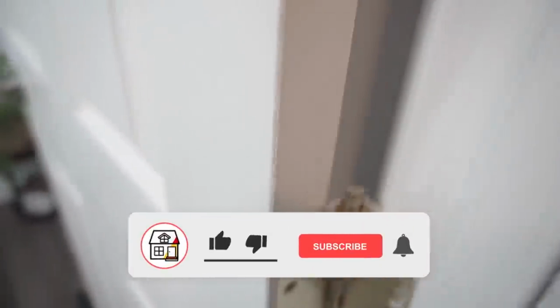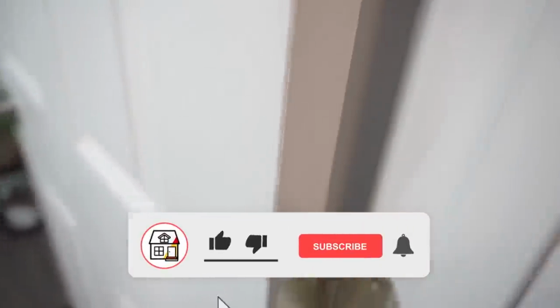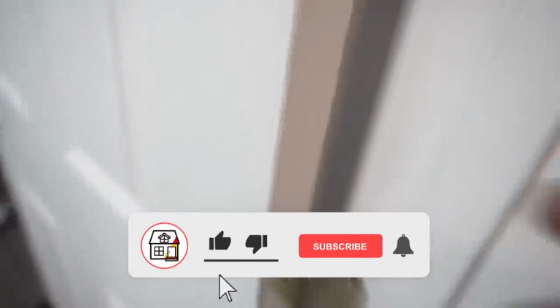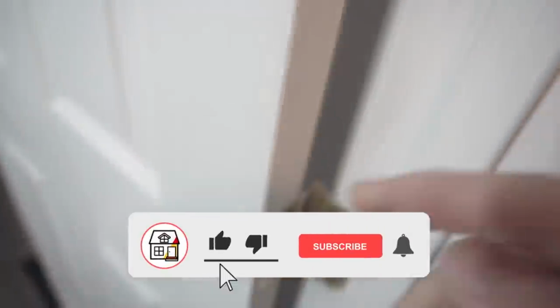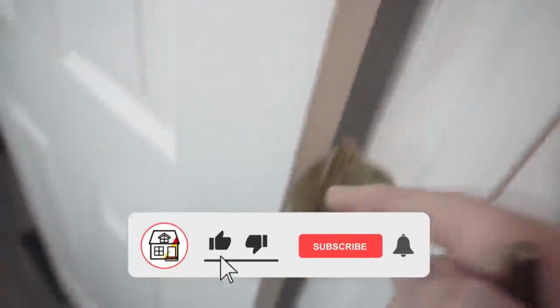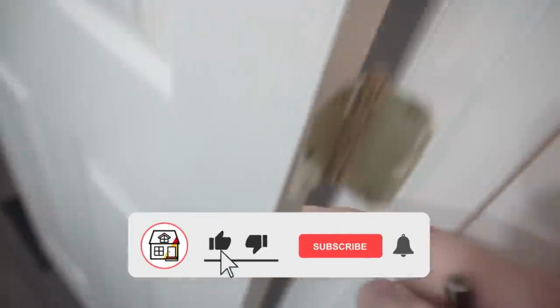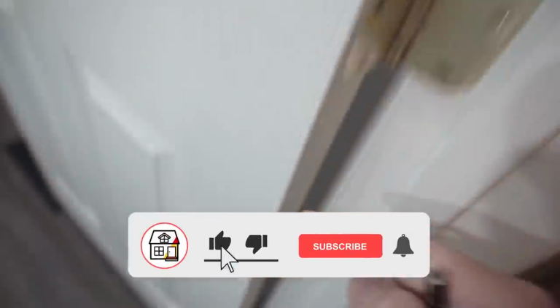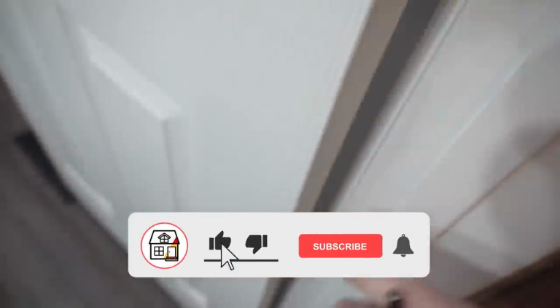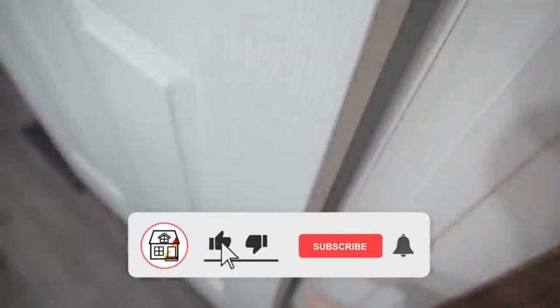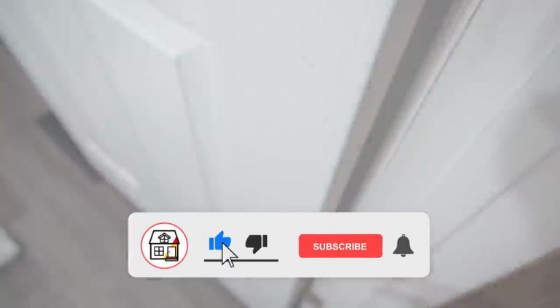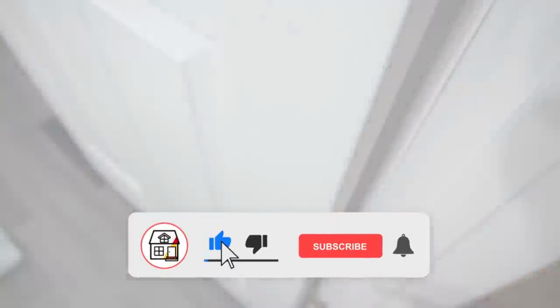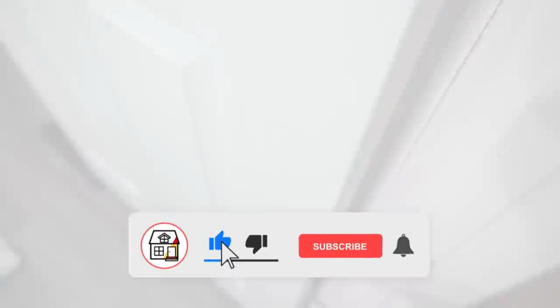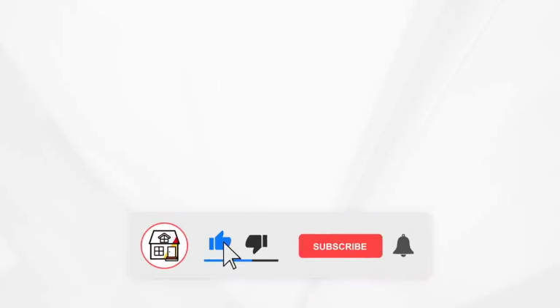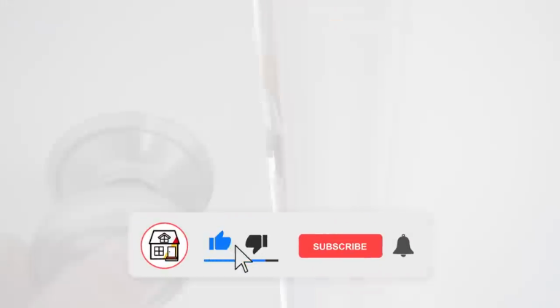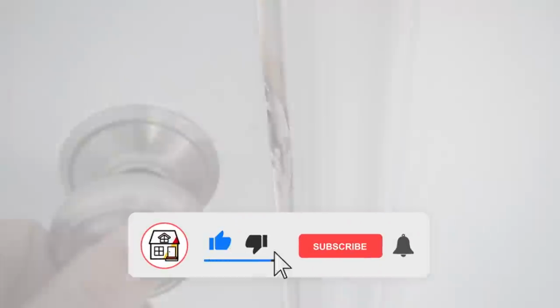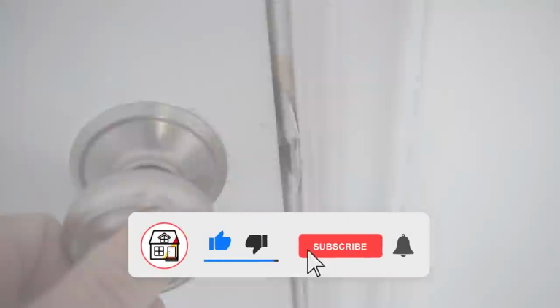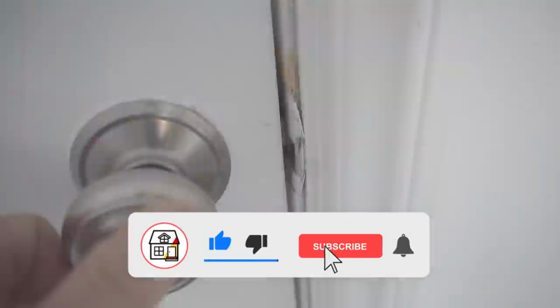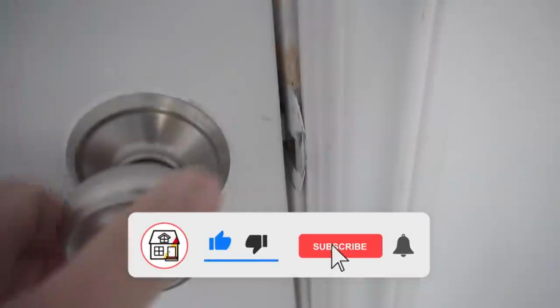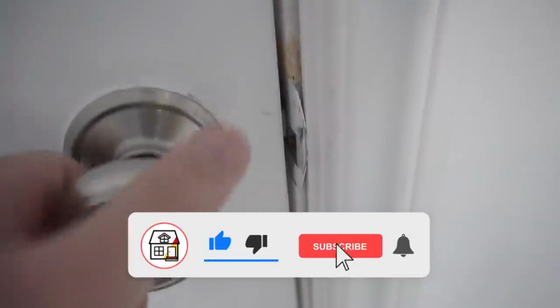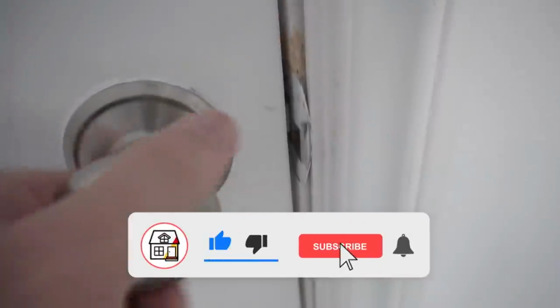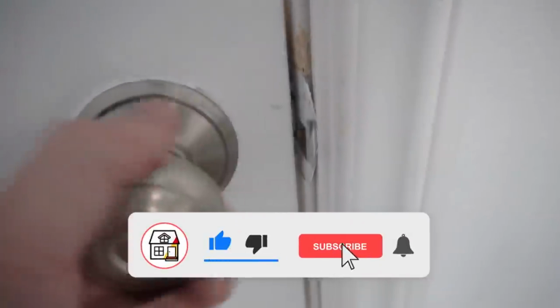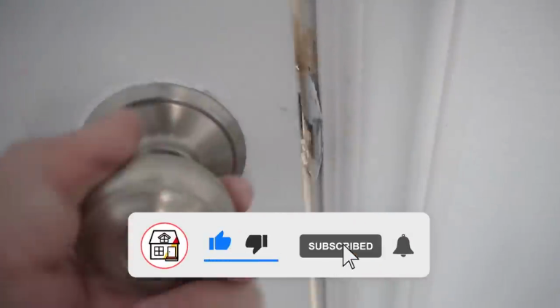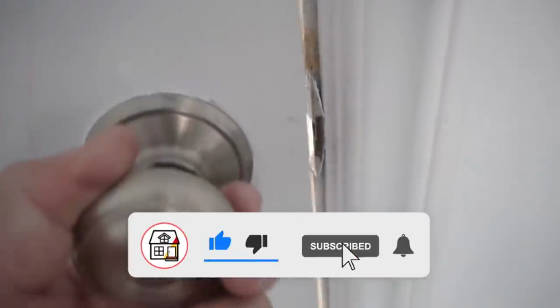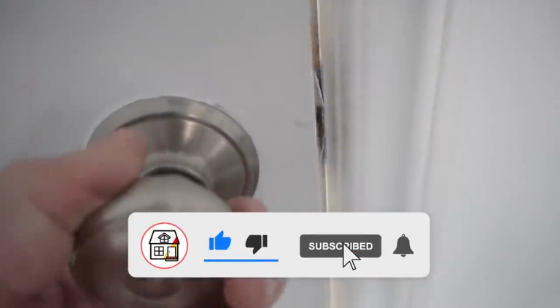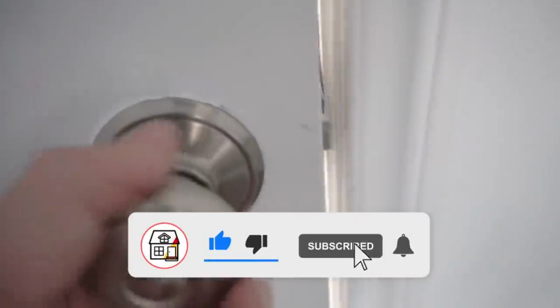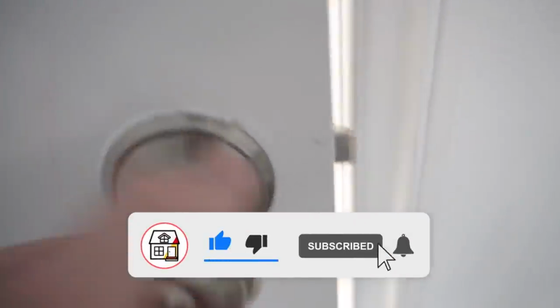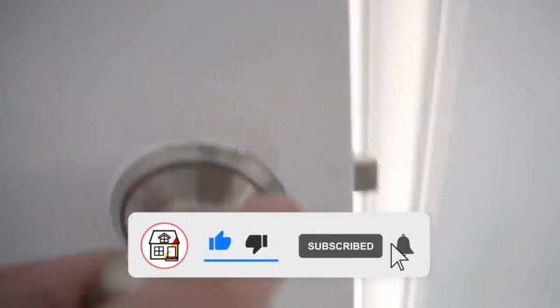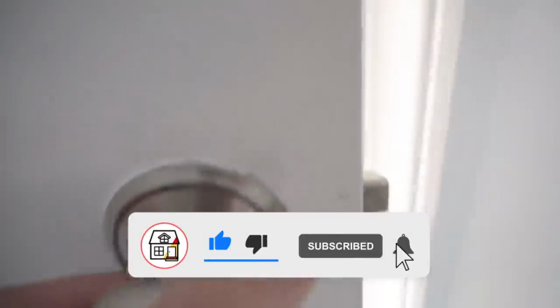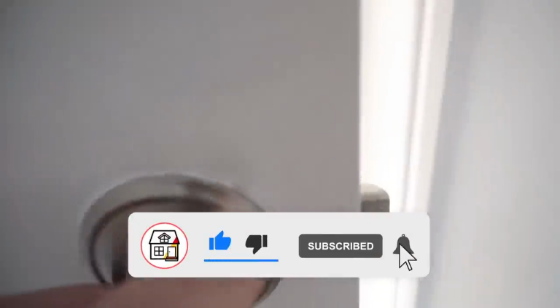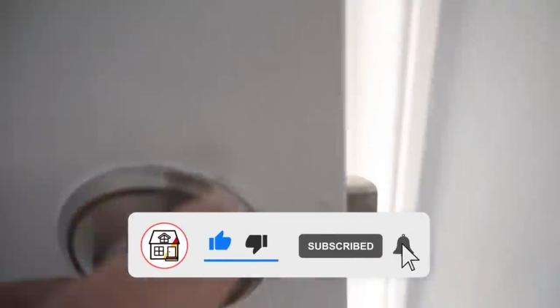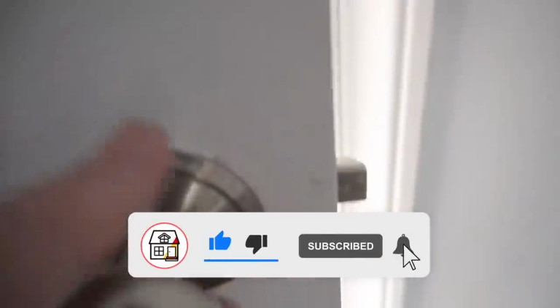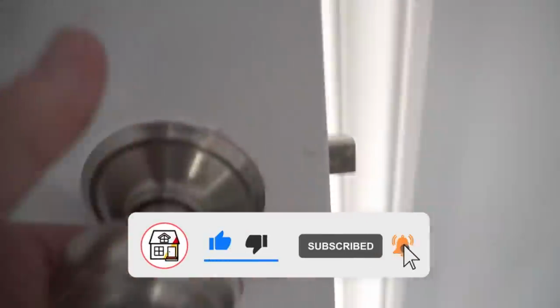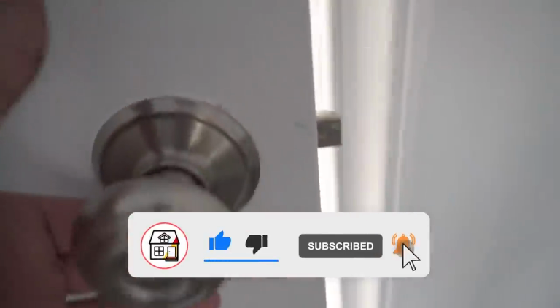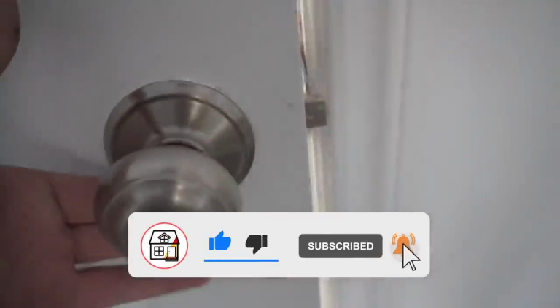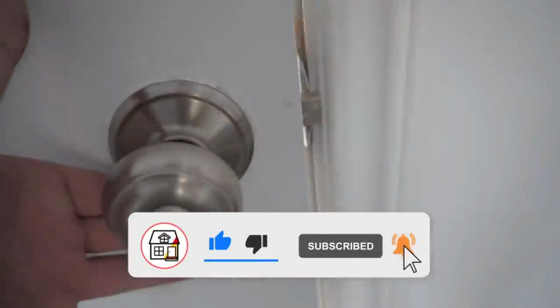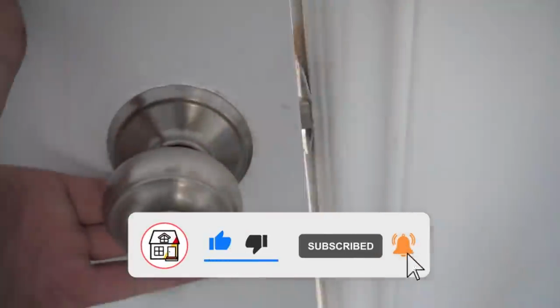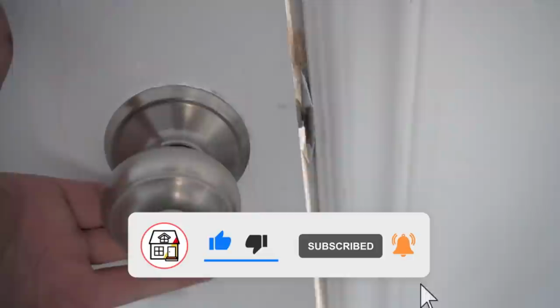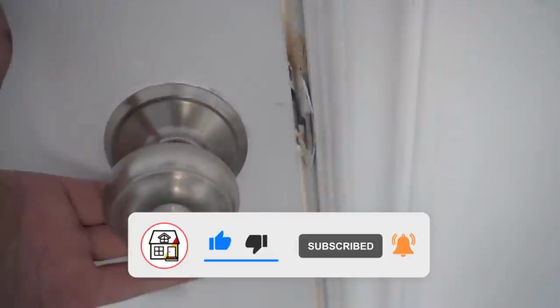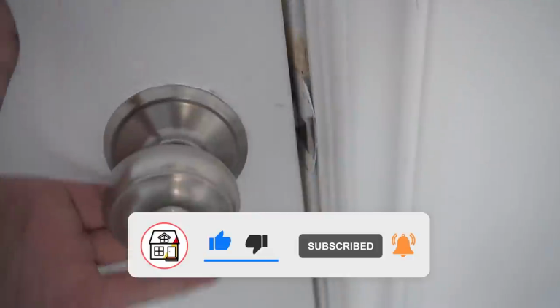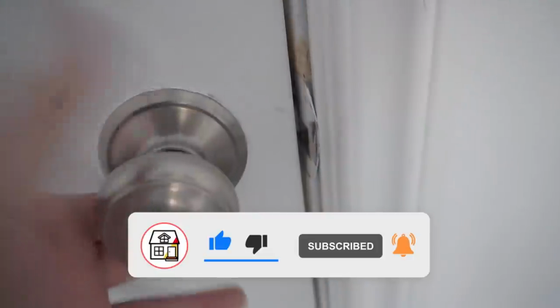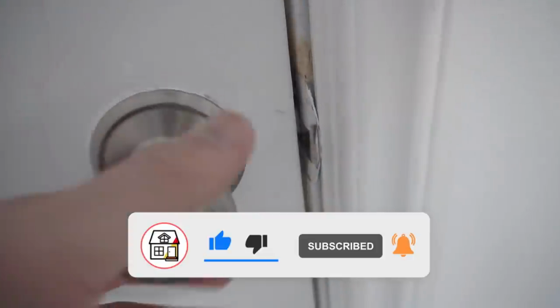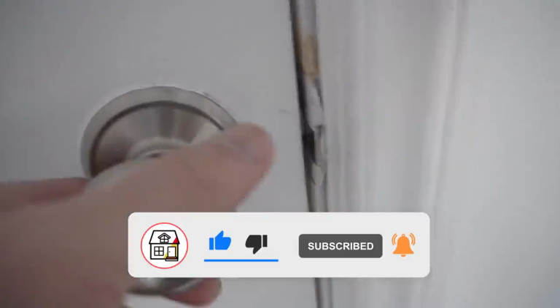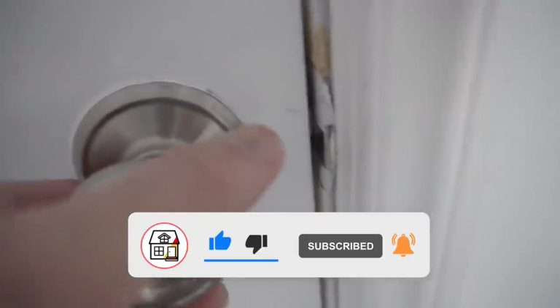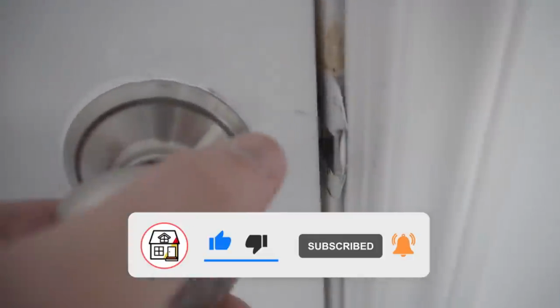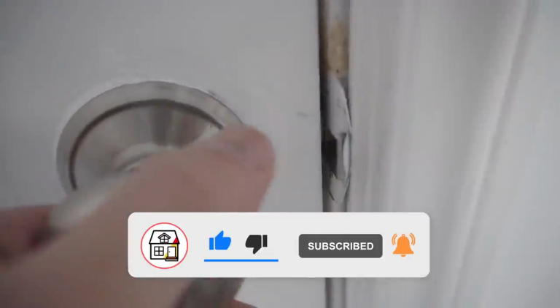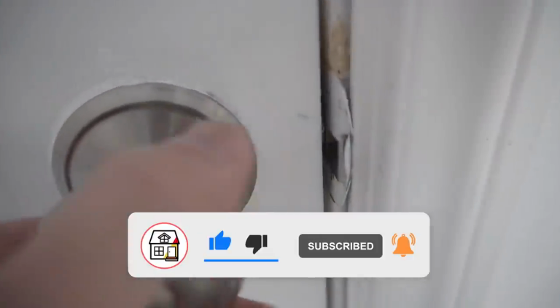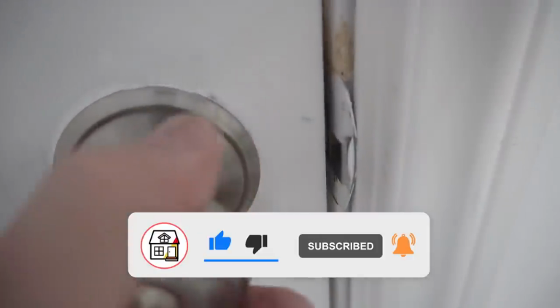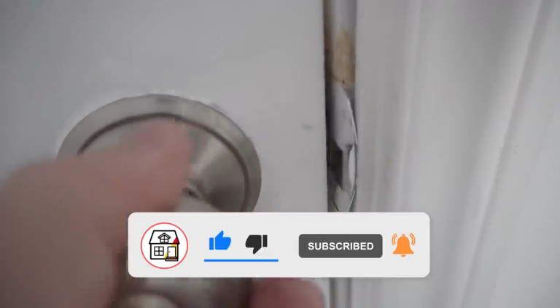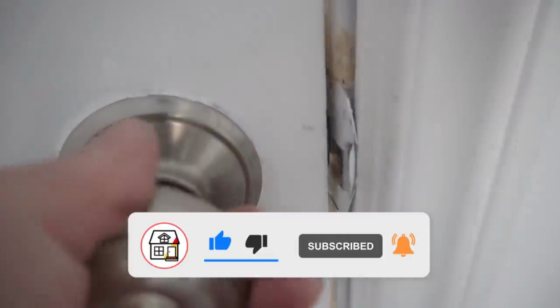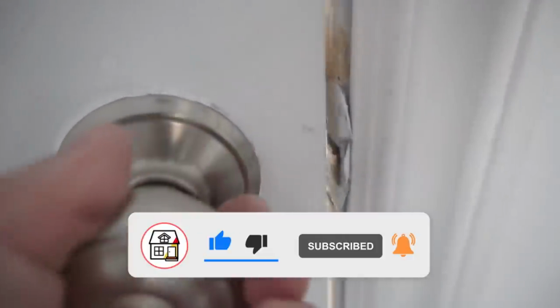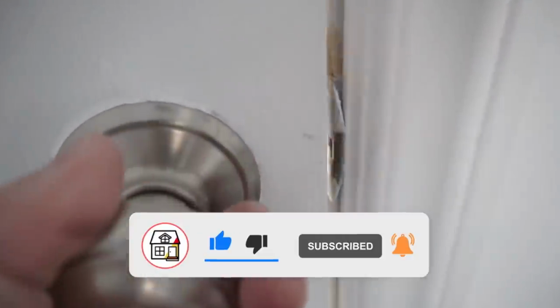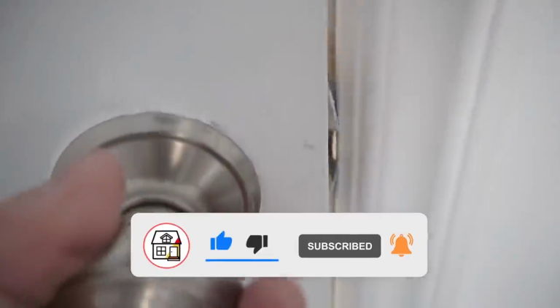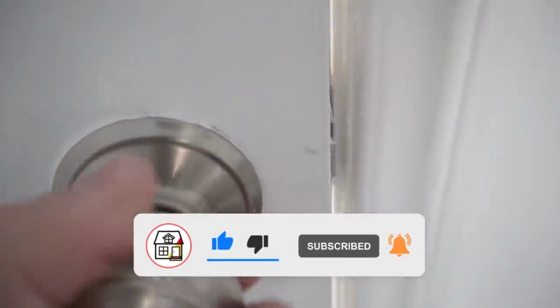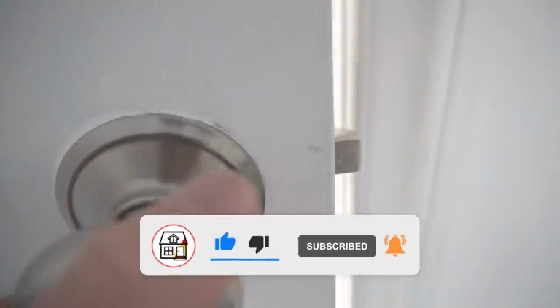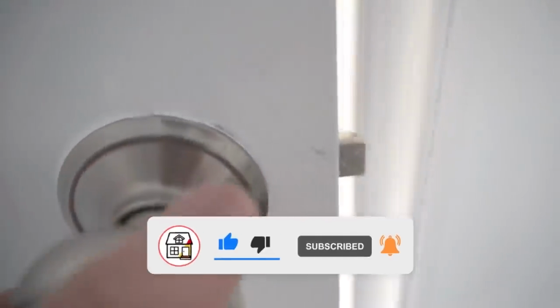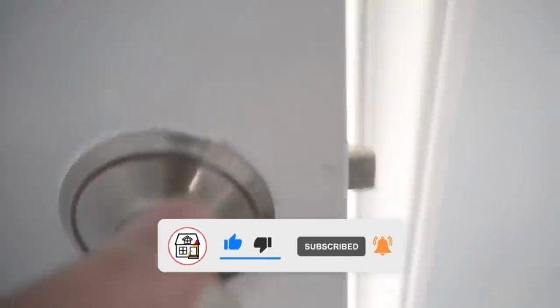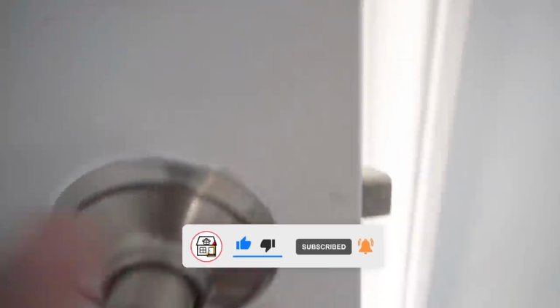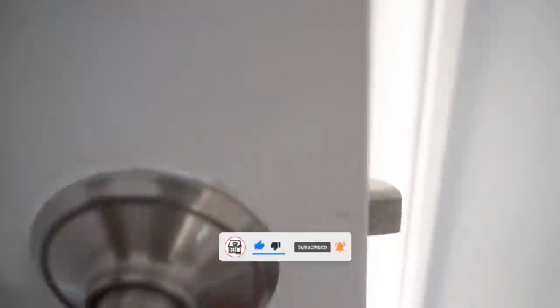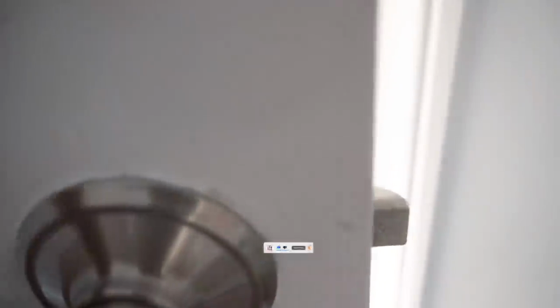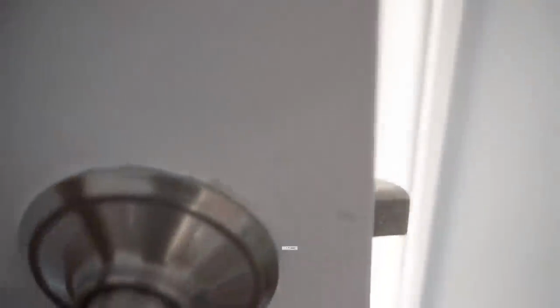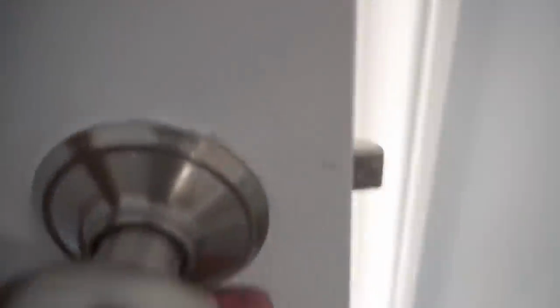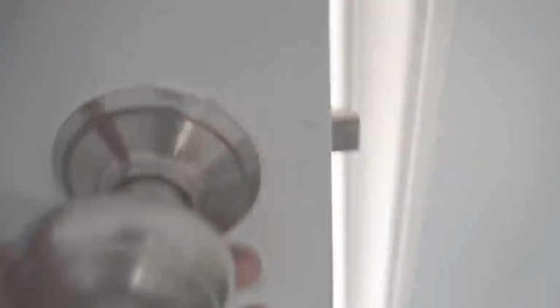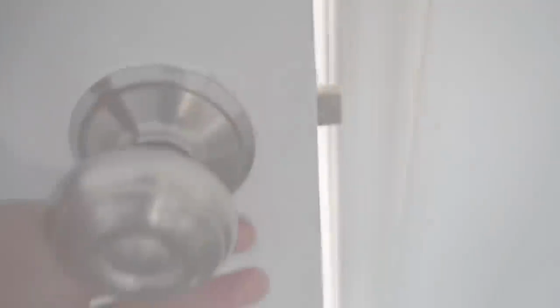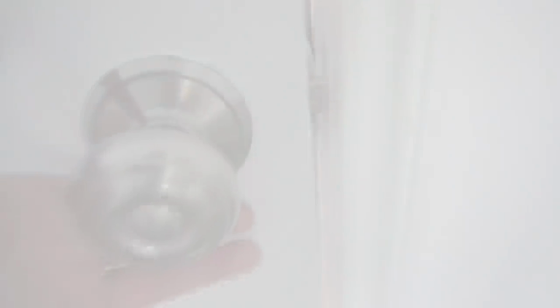That's all I have for today. If you found this video helpful, please hit that big thumbs up, press the subscribe notification bell, and I'll see you in the next tips and tricks video. Thank you!